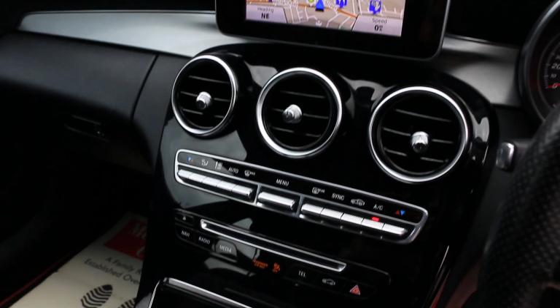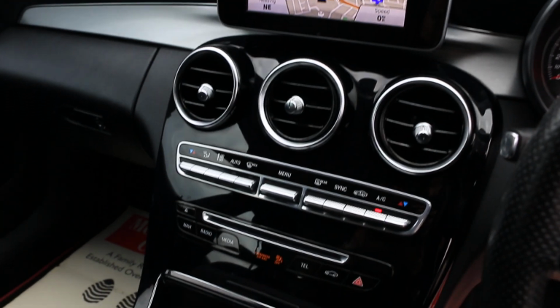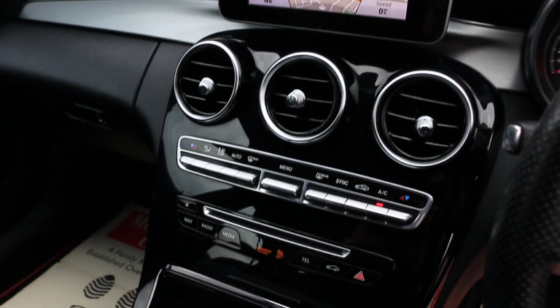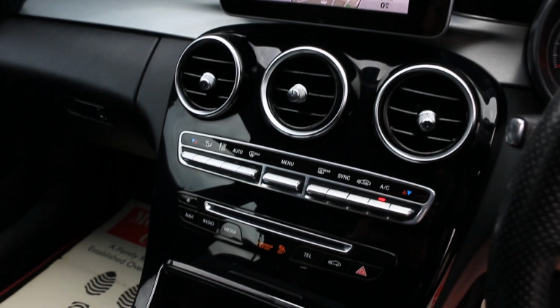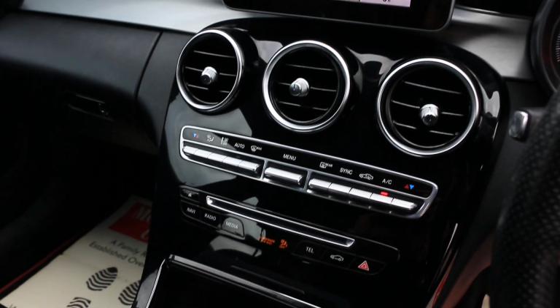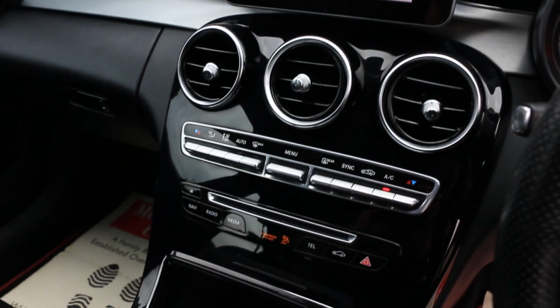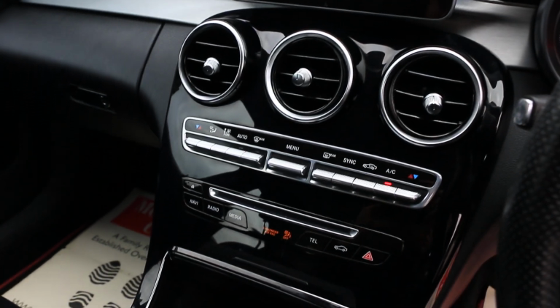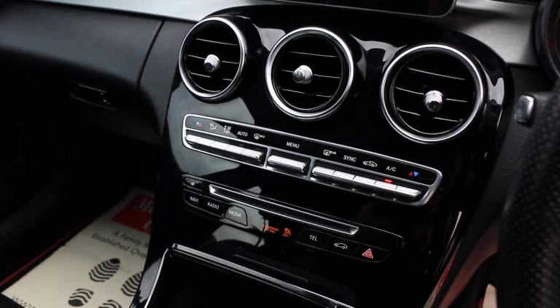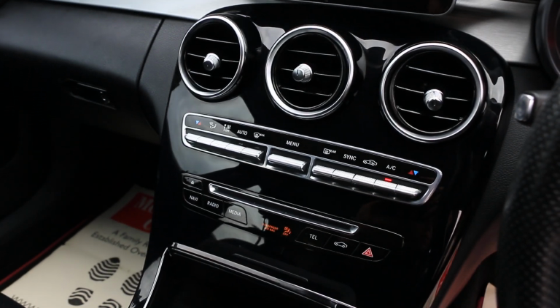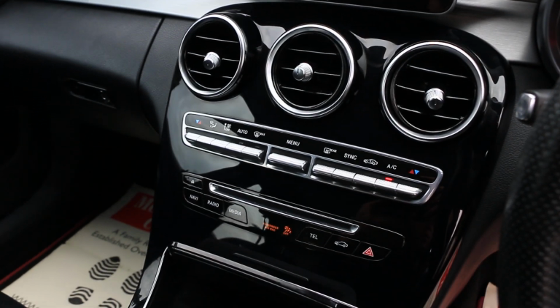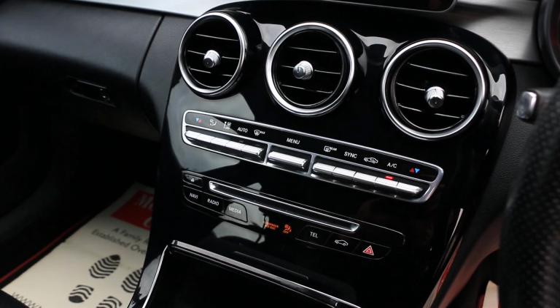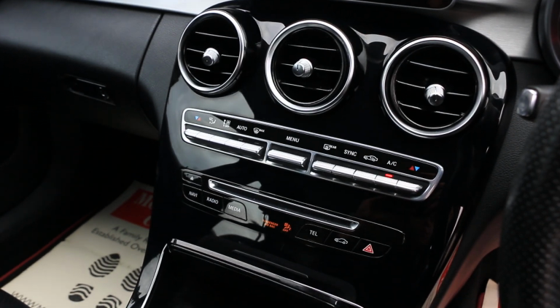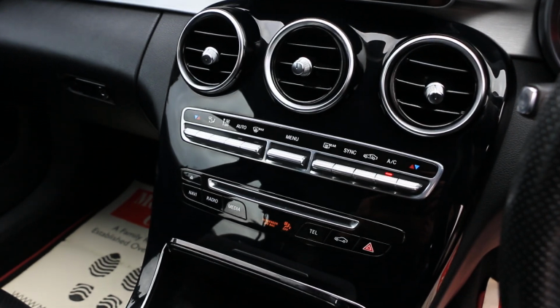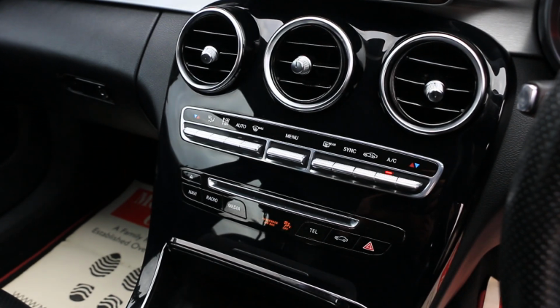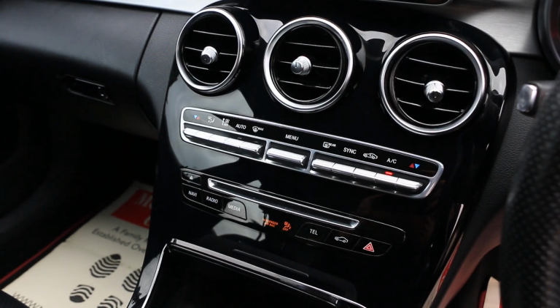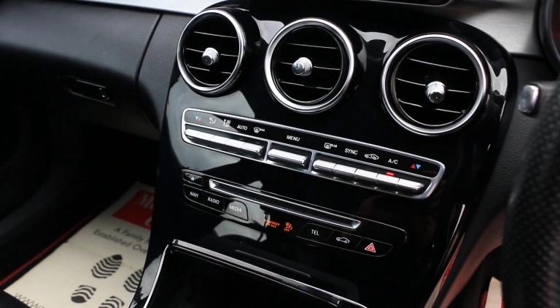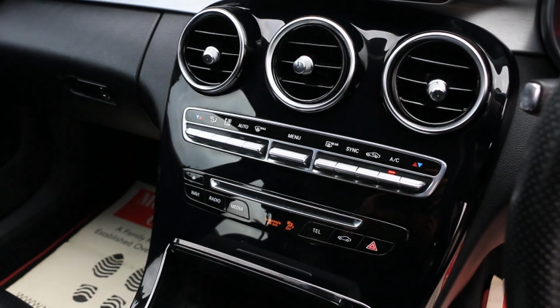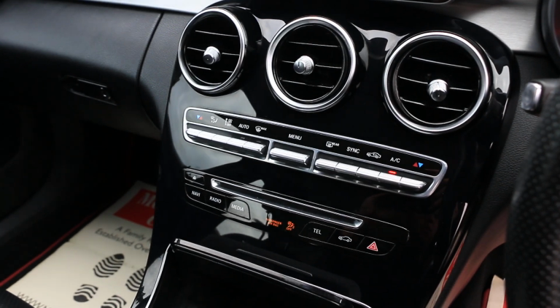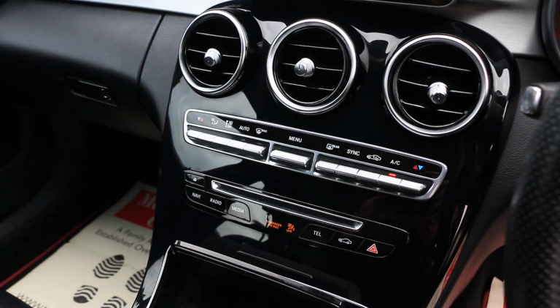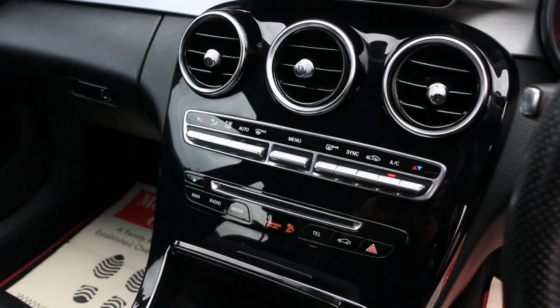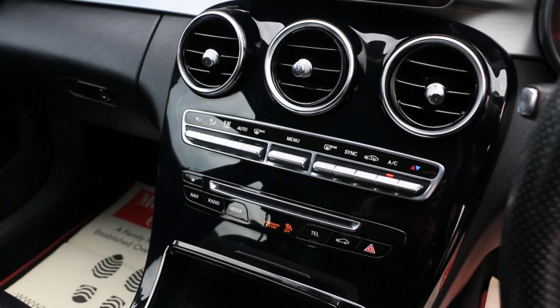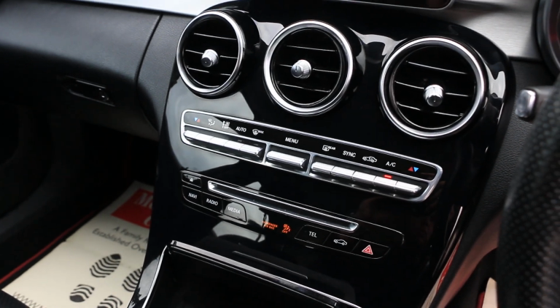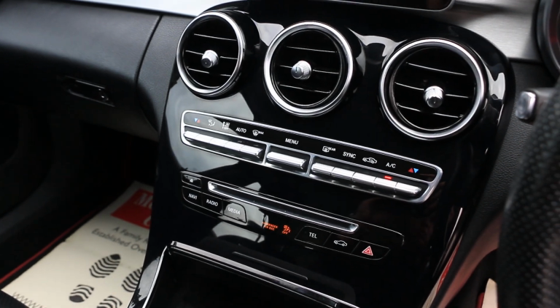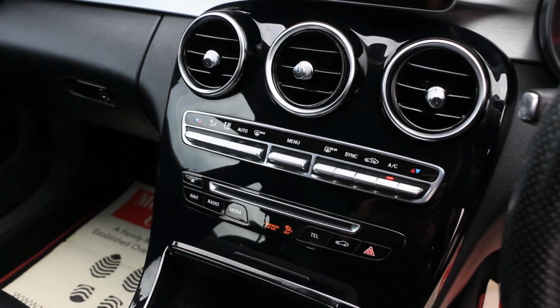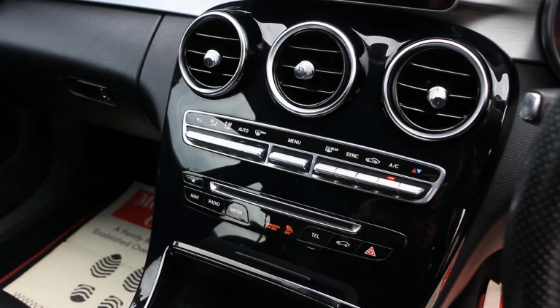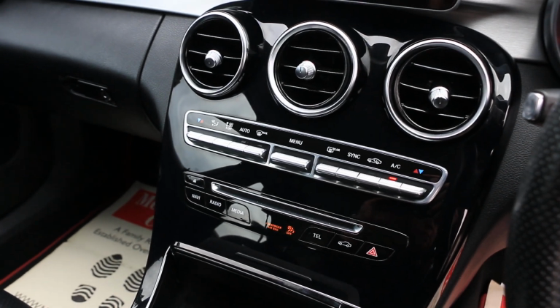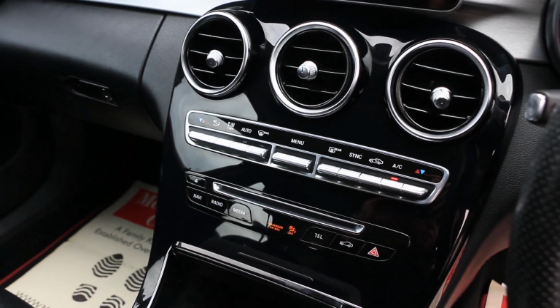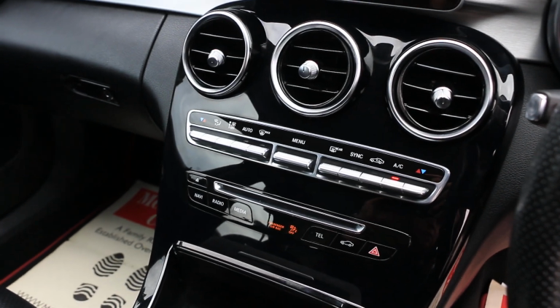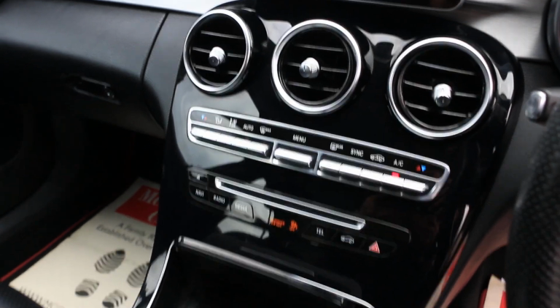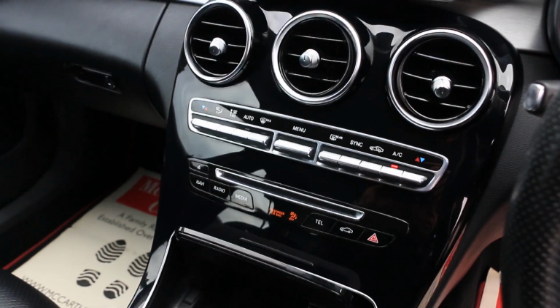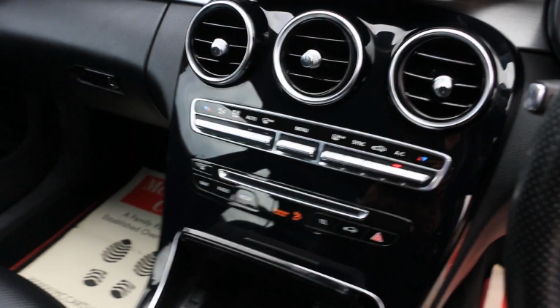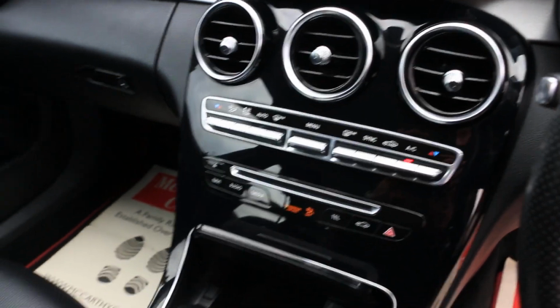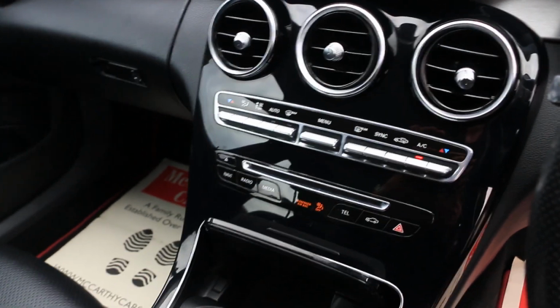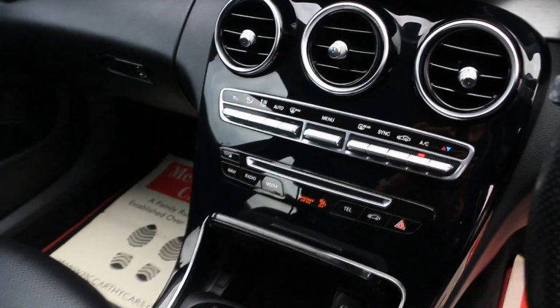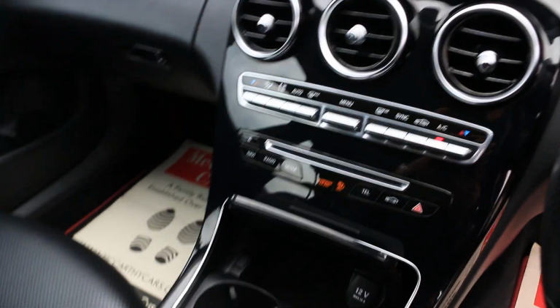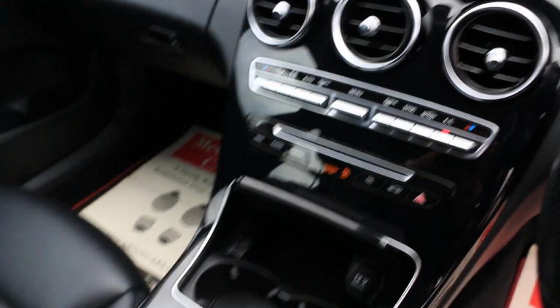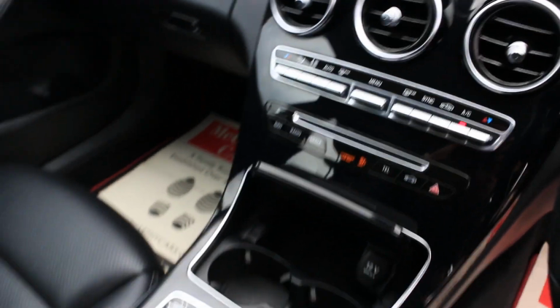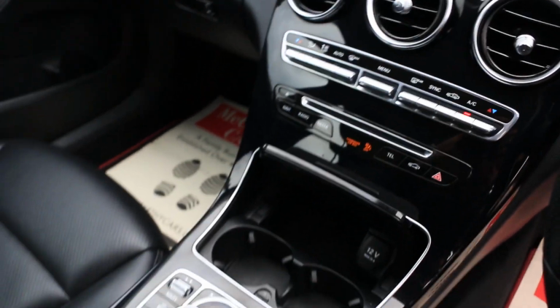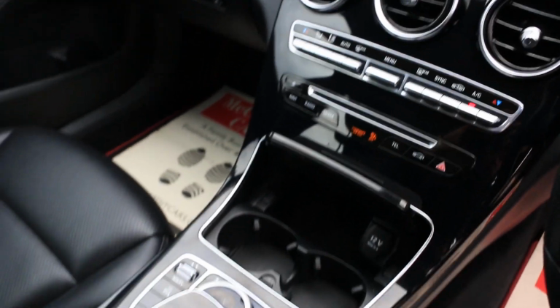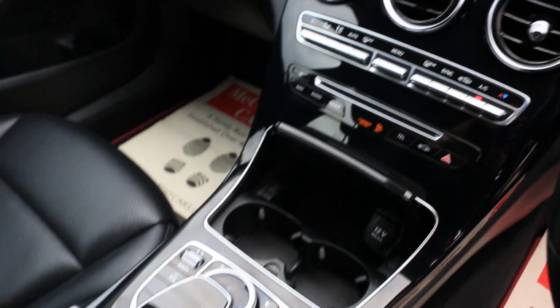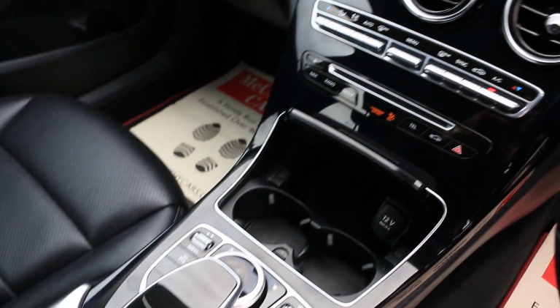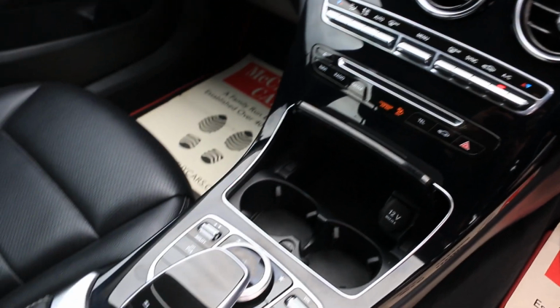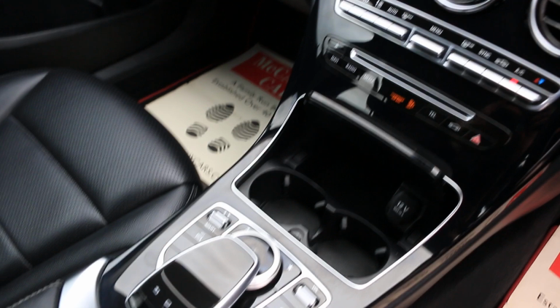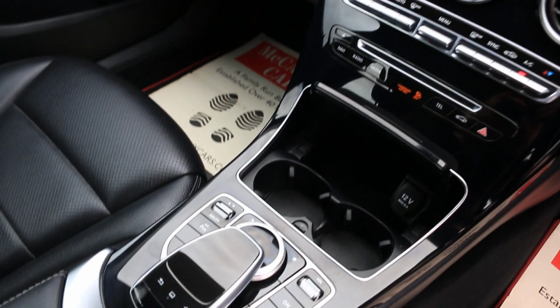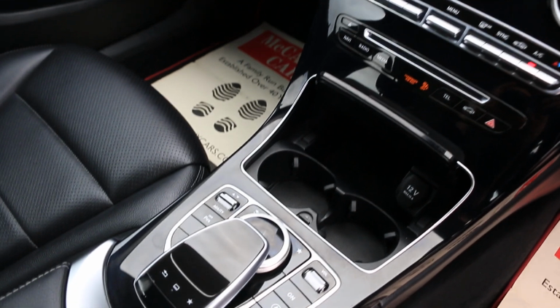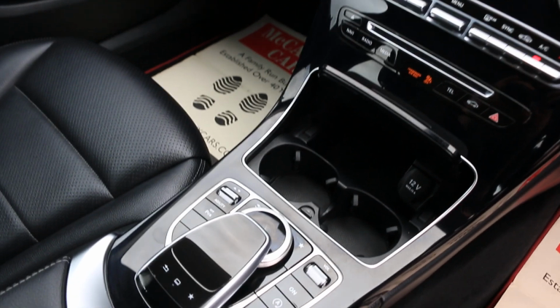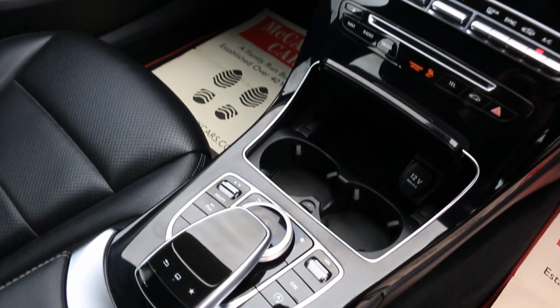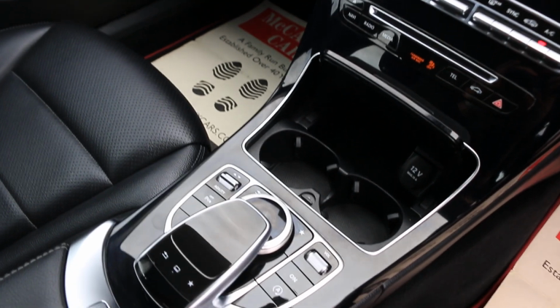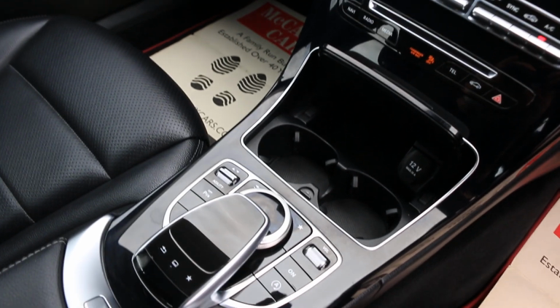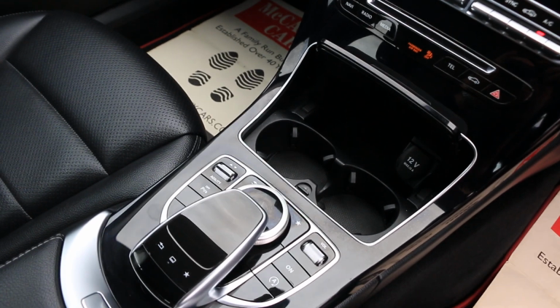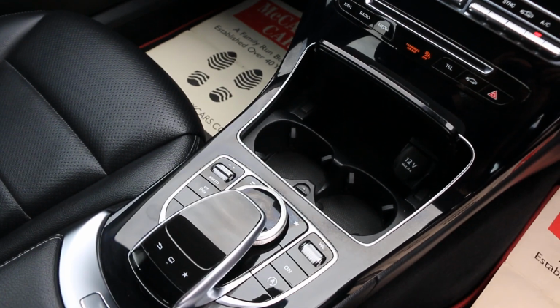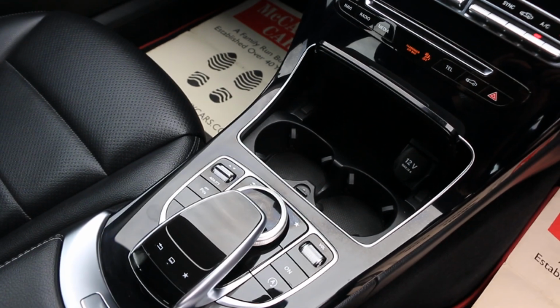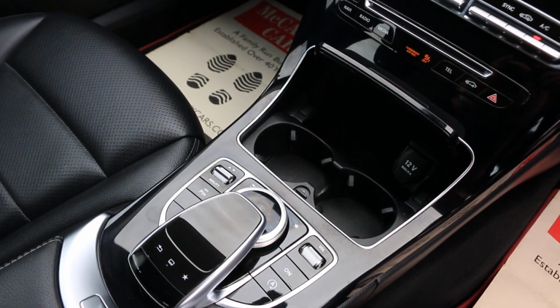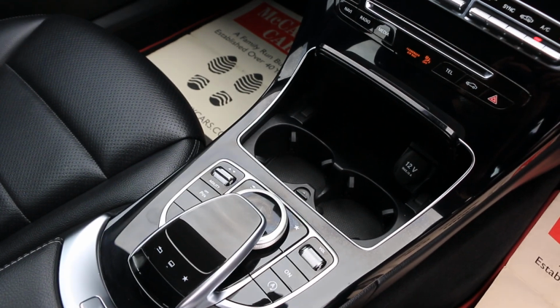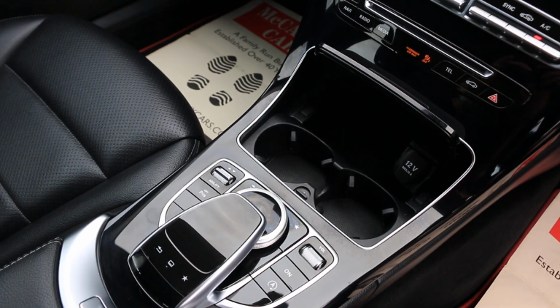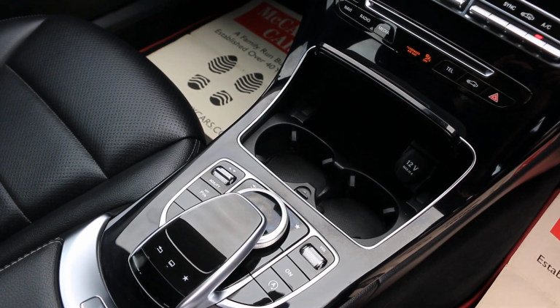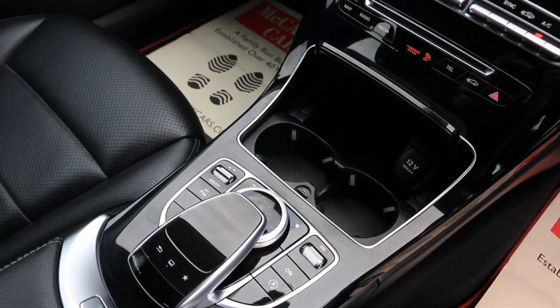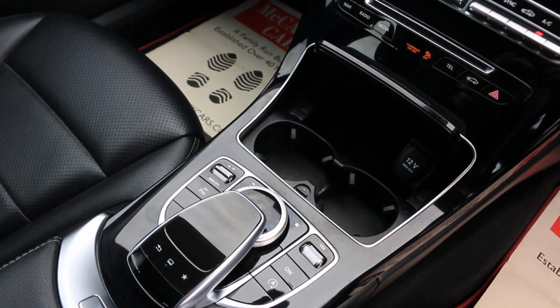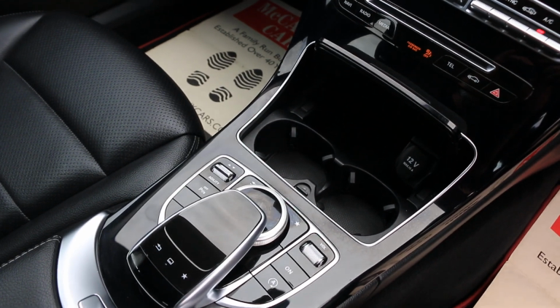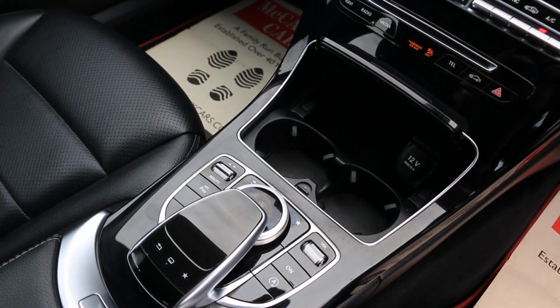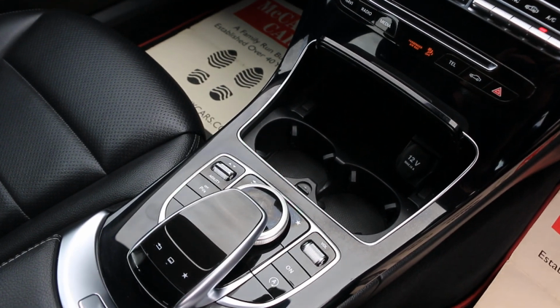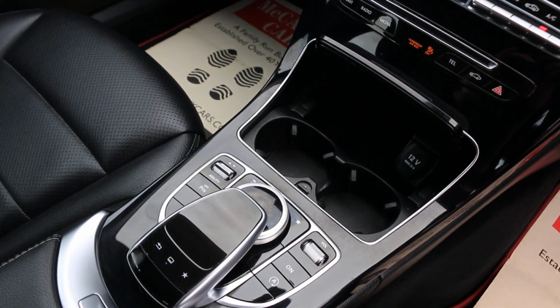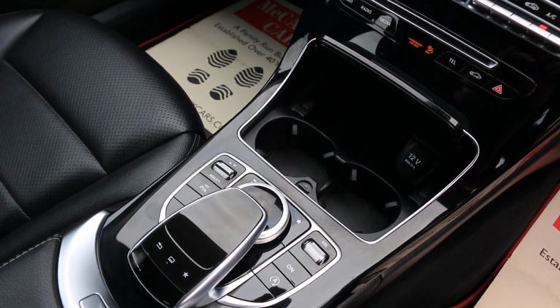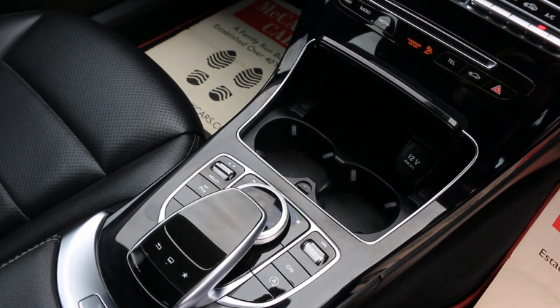Sport, comfort, eco mode, cruise control, aircon, heated seats, central holders.